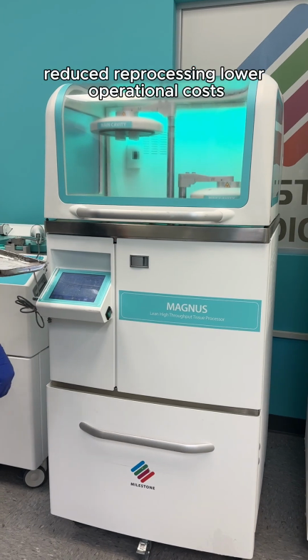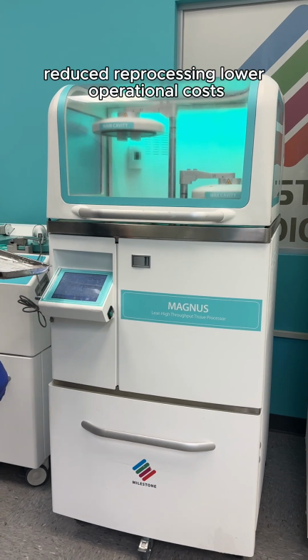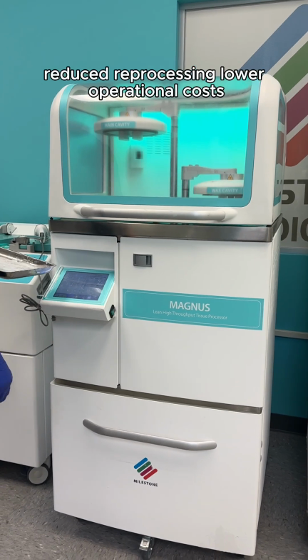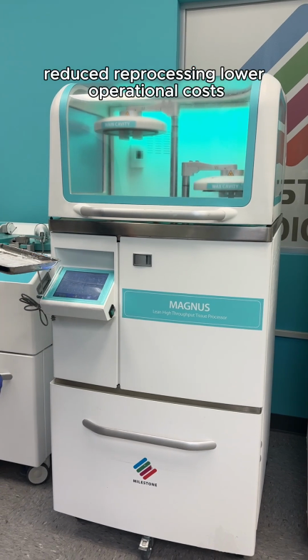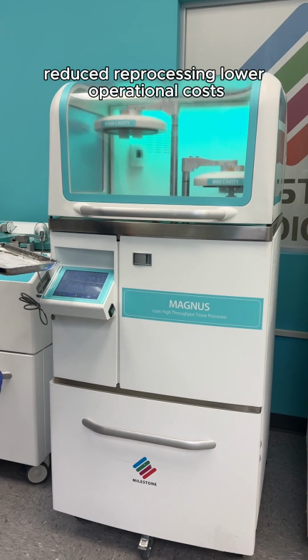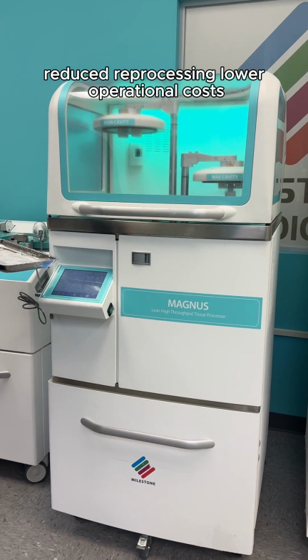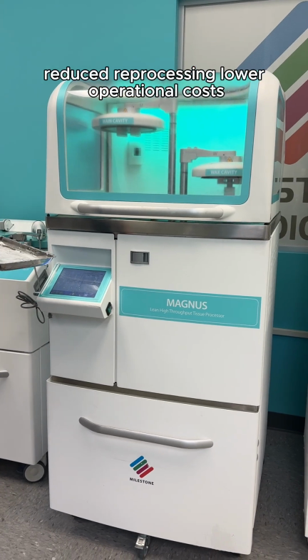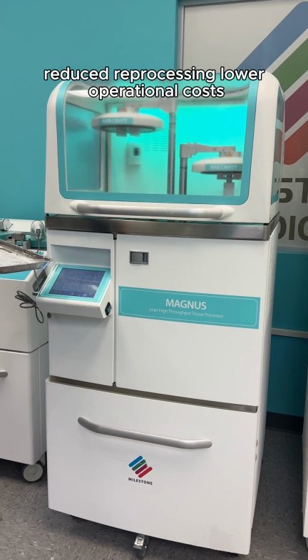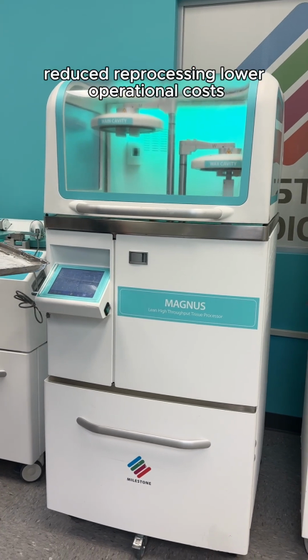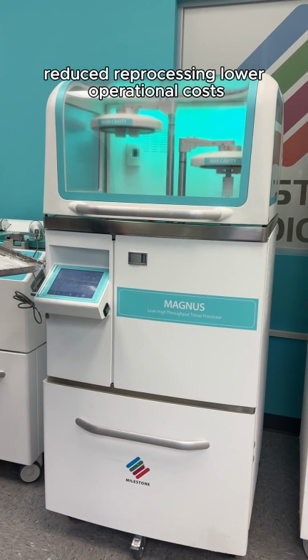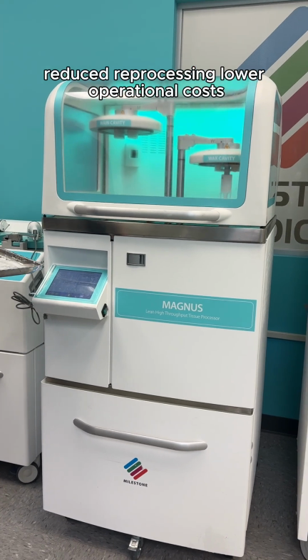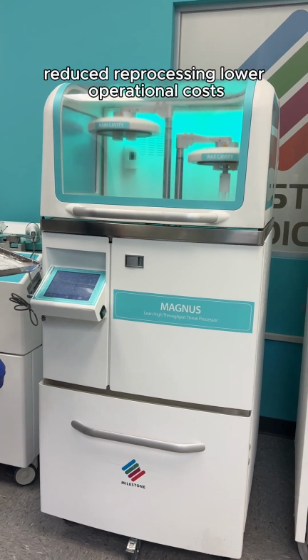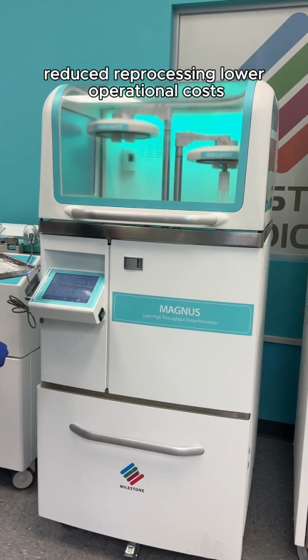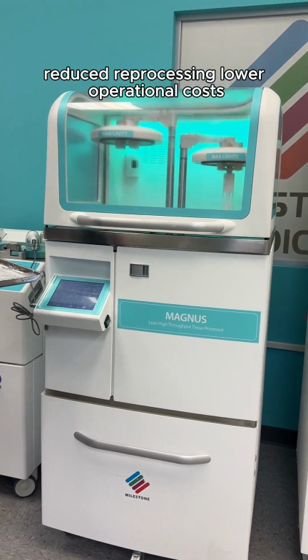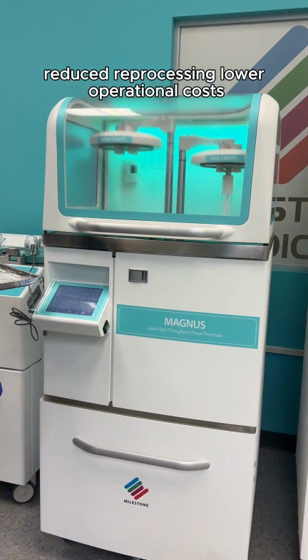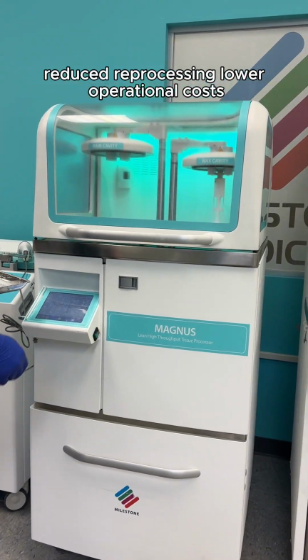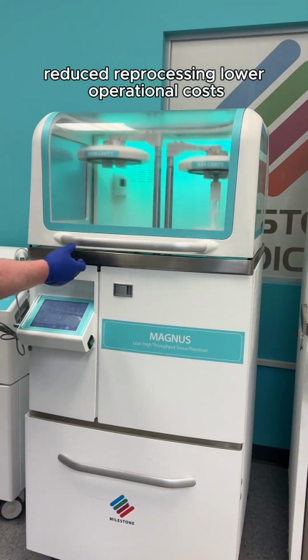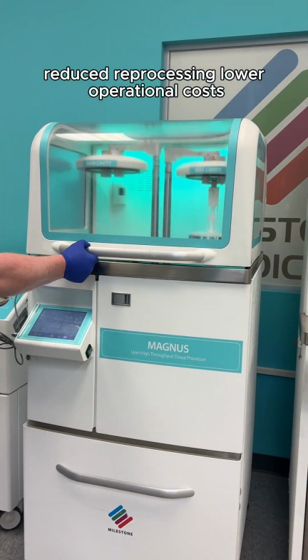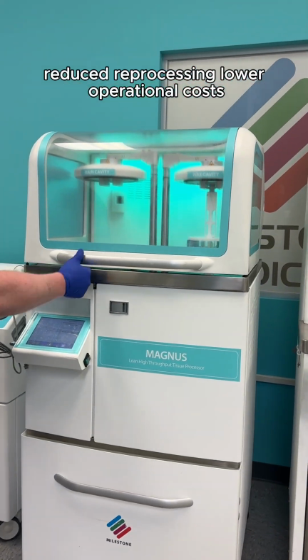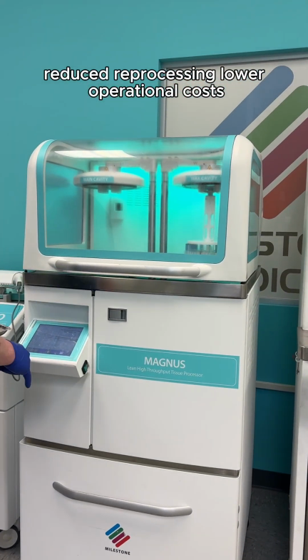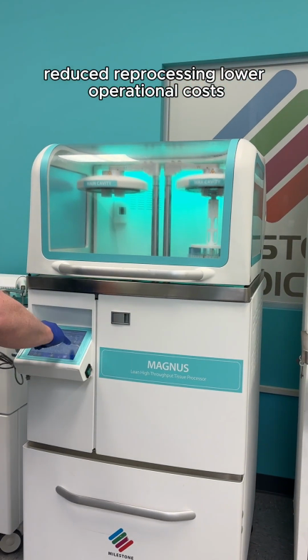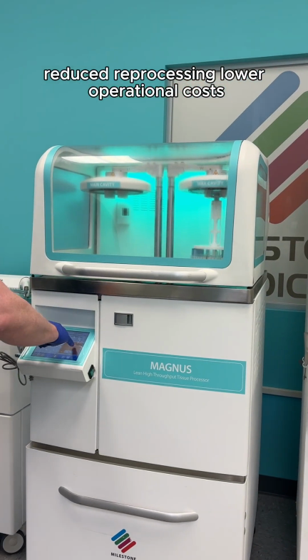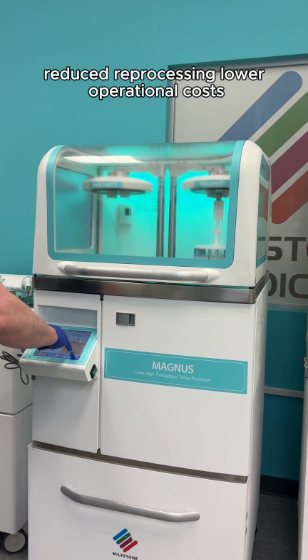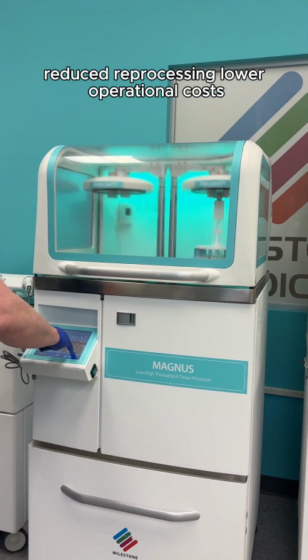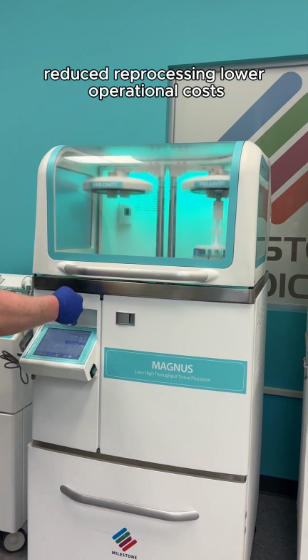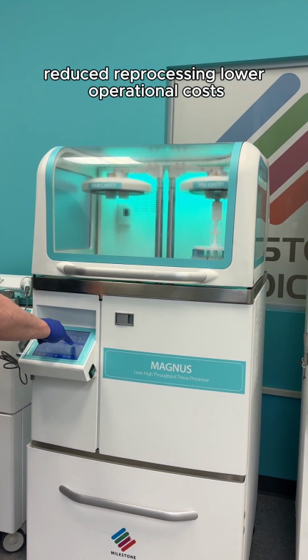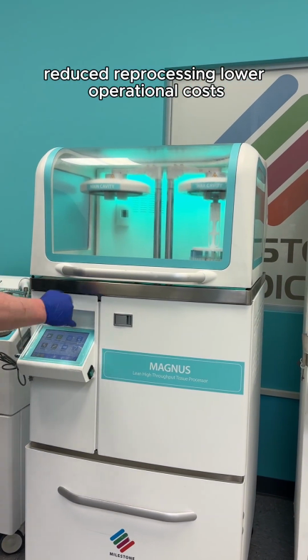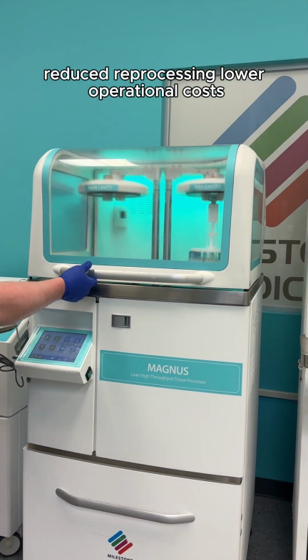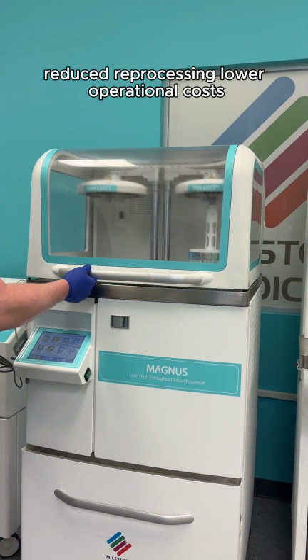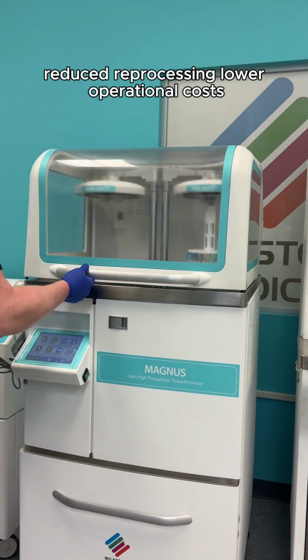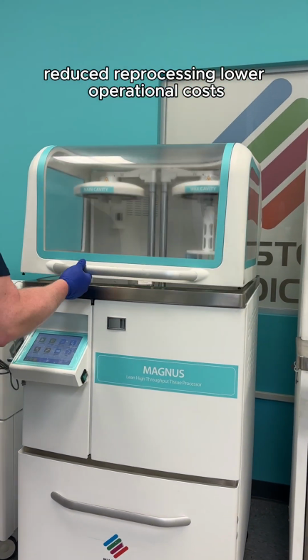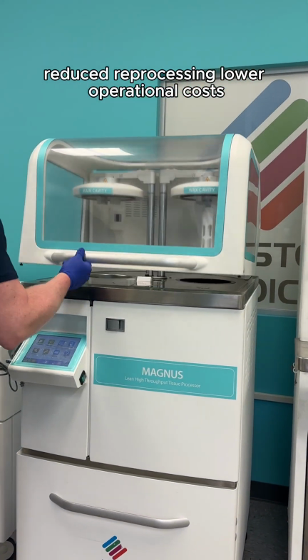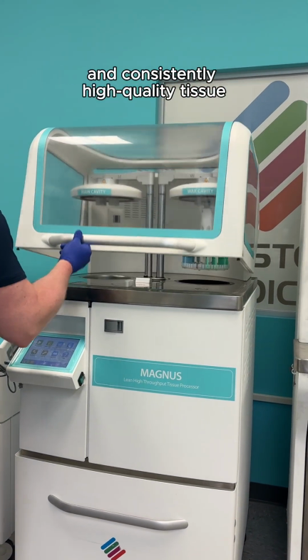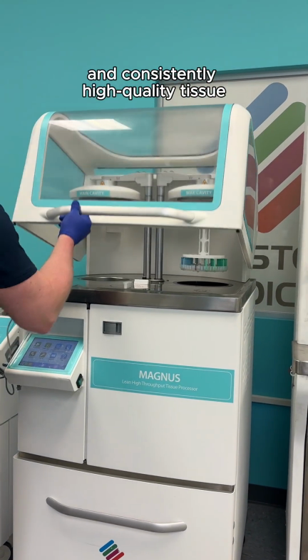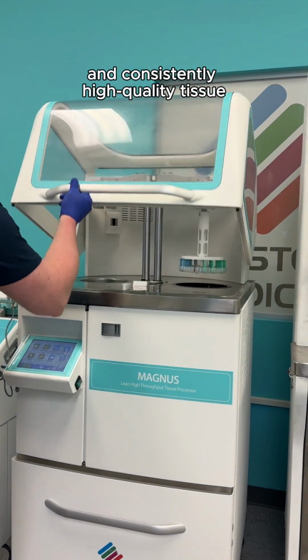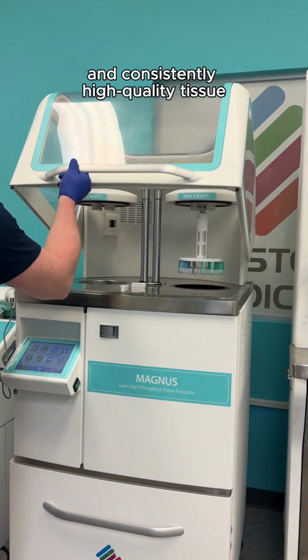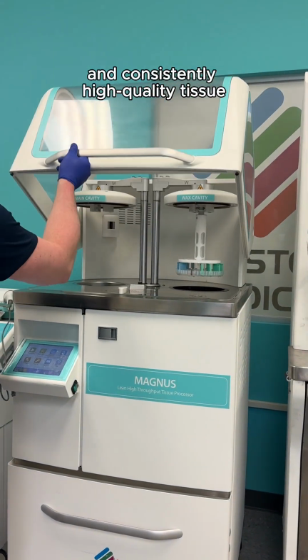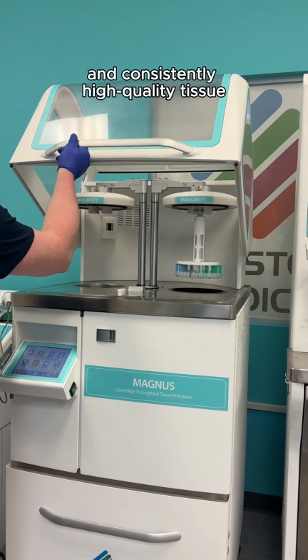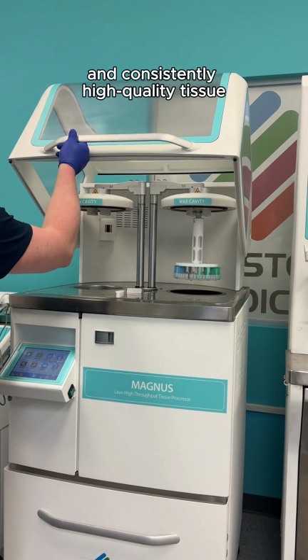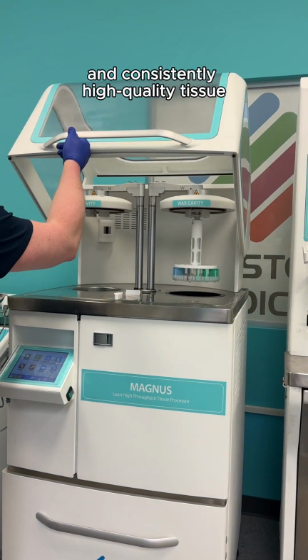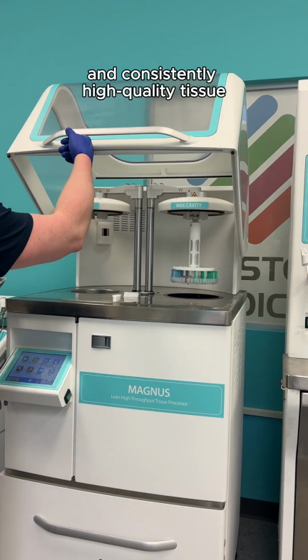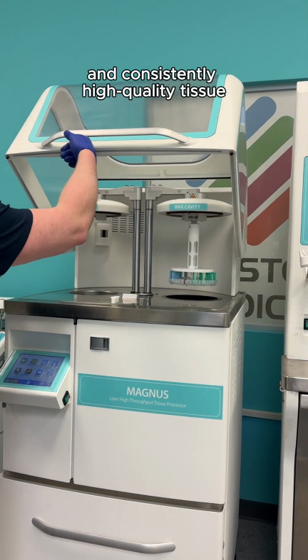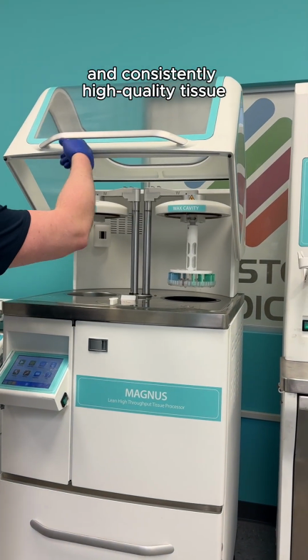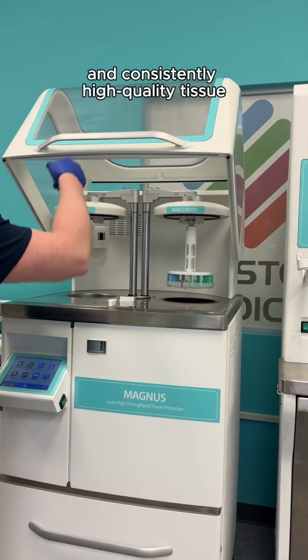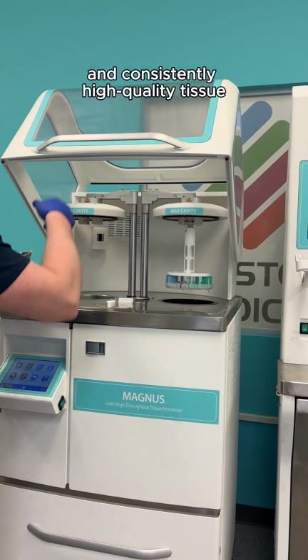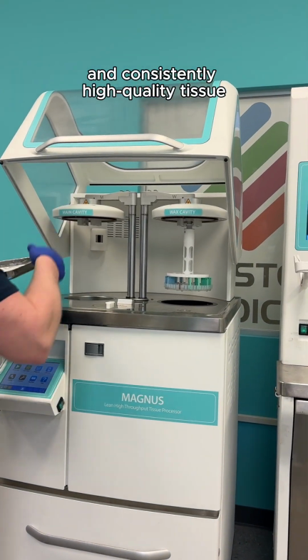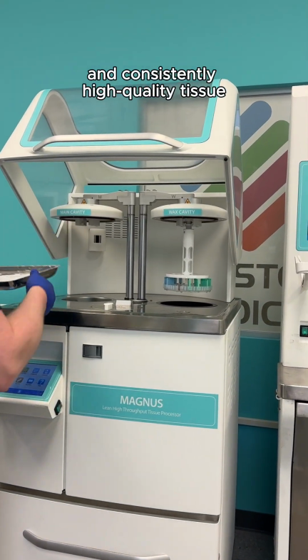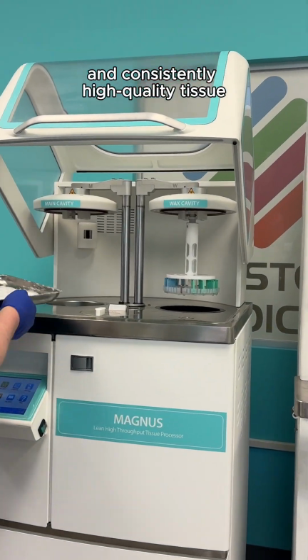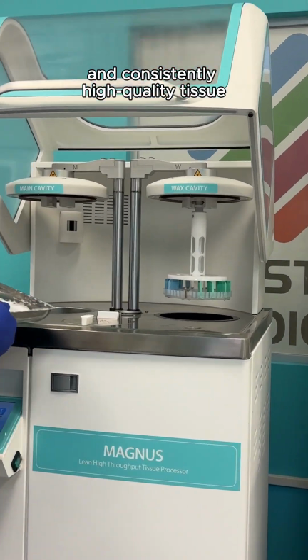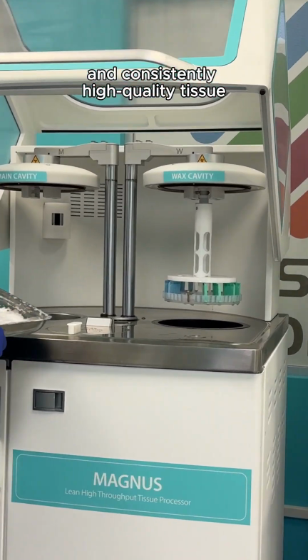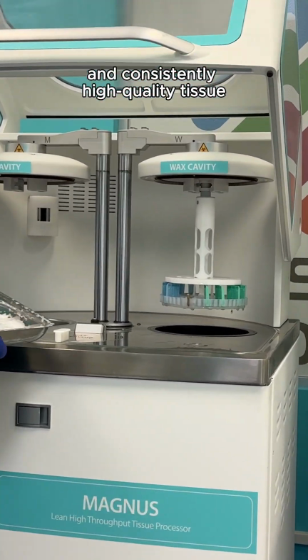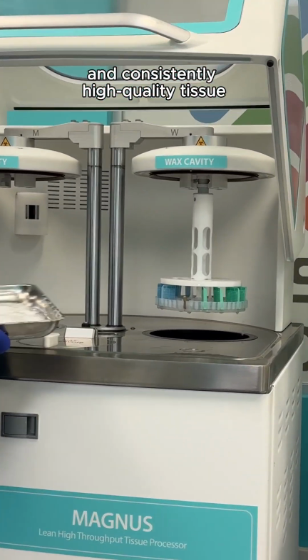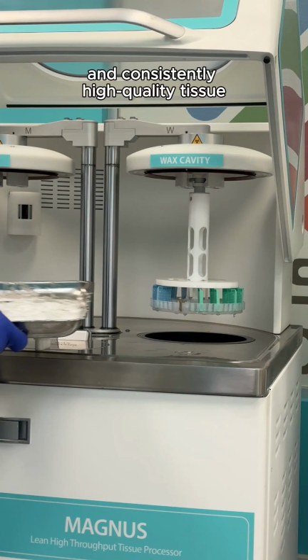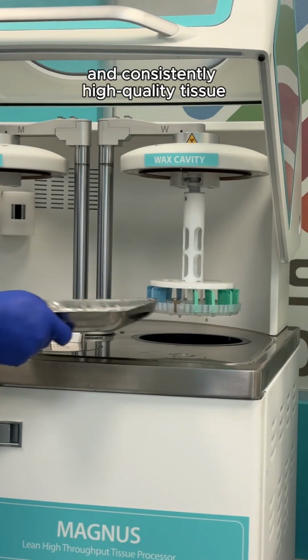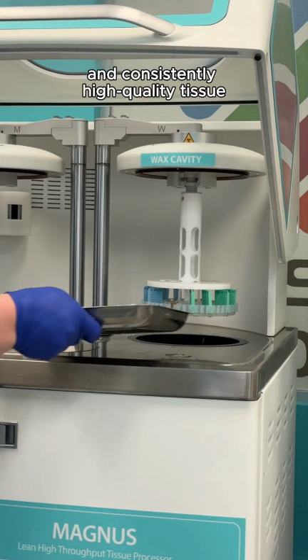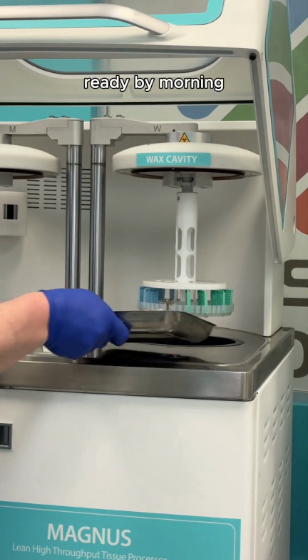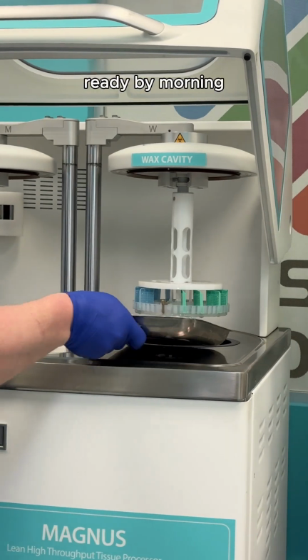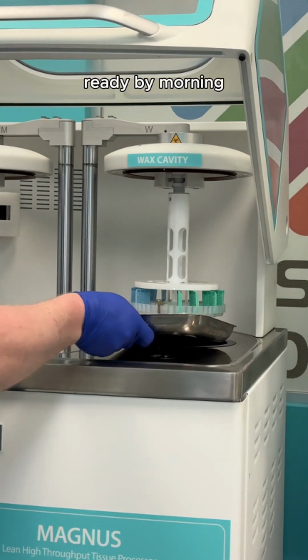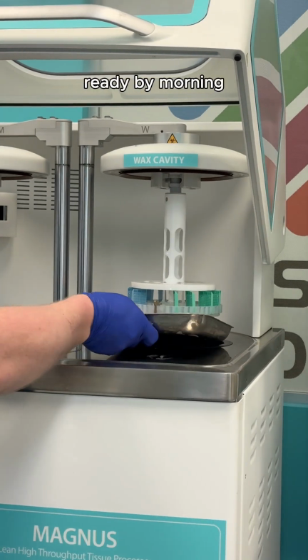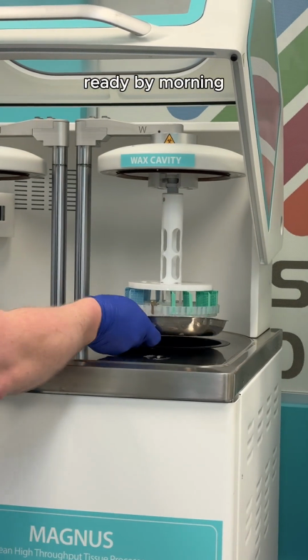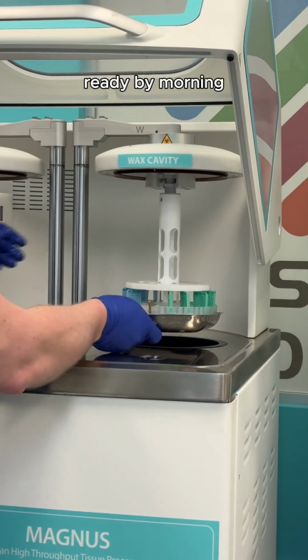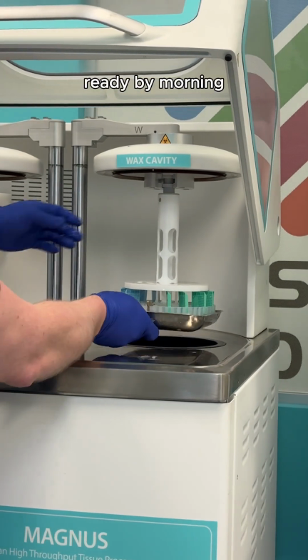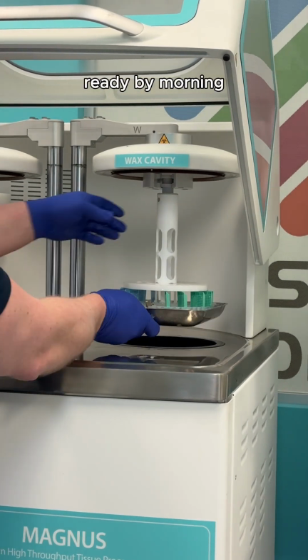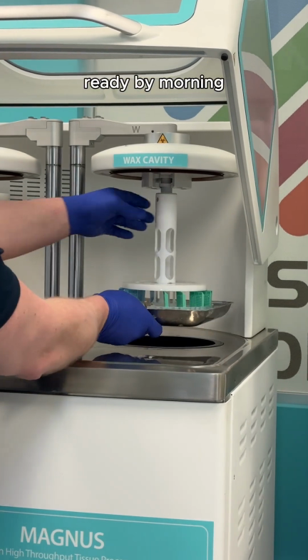reduced reprocessing, lower operational costs, and consistently high-quality tissue ready by morning.